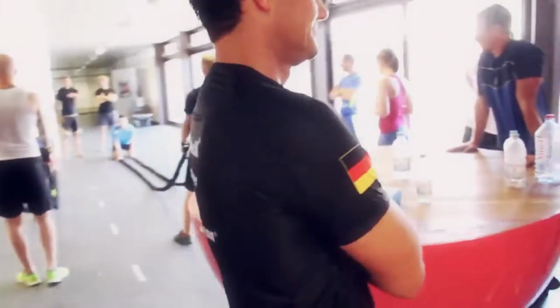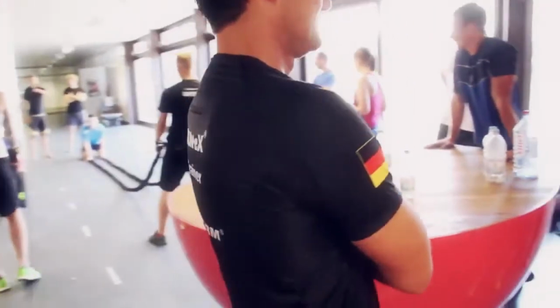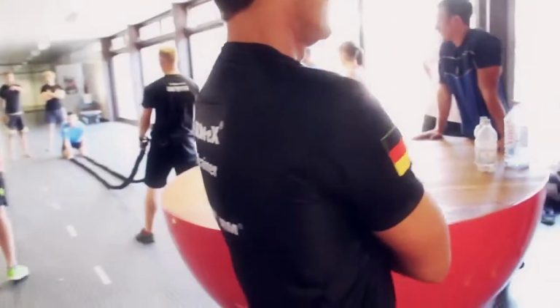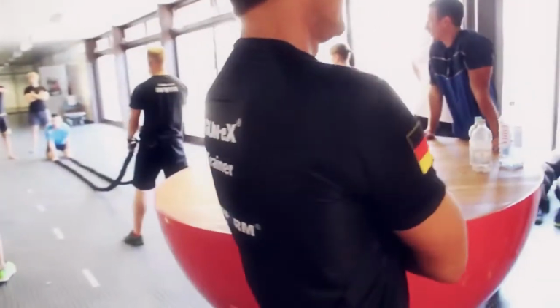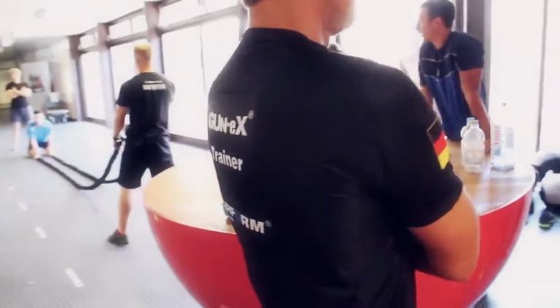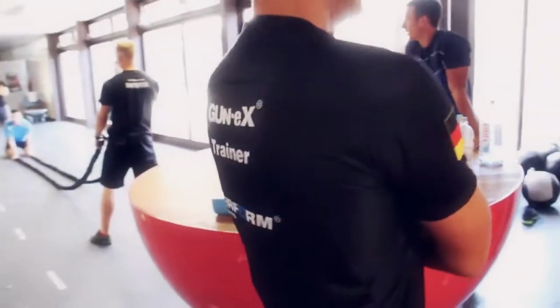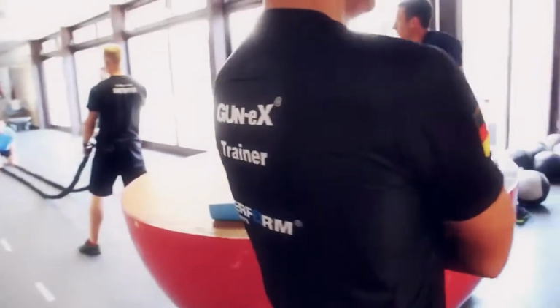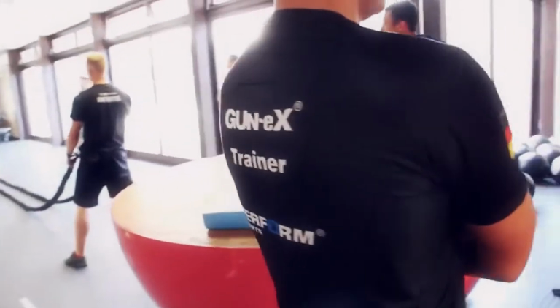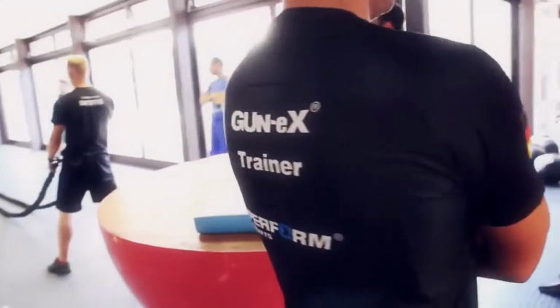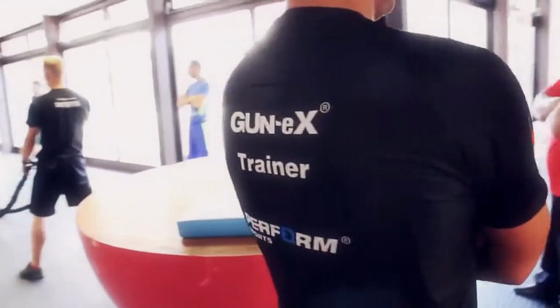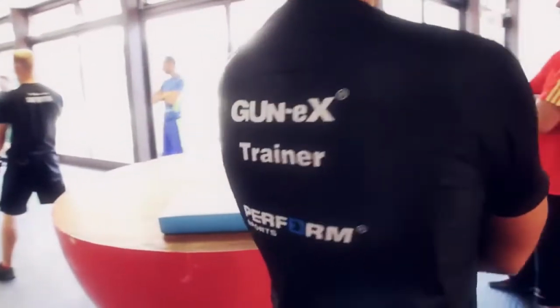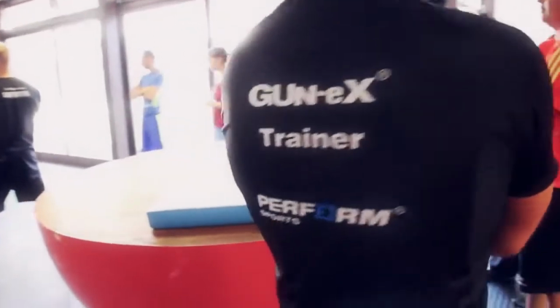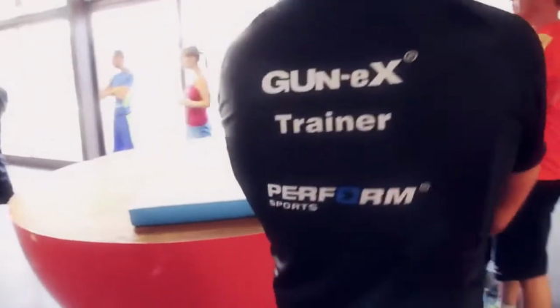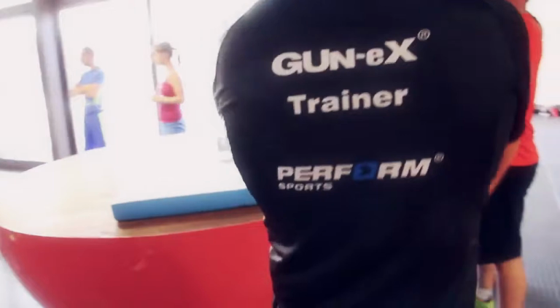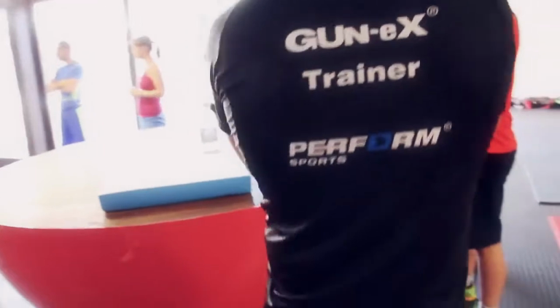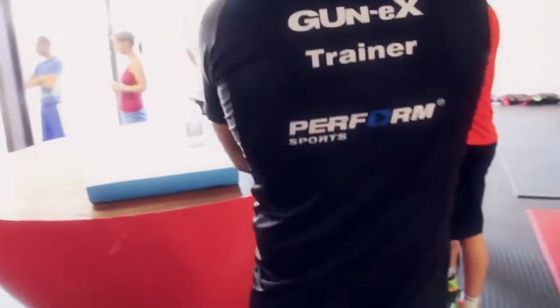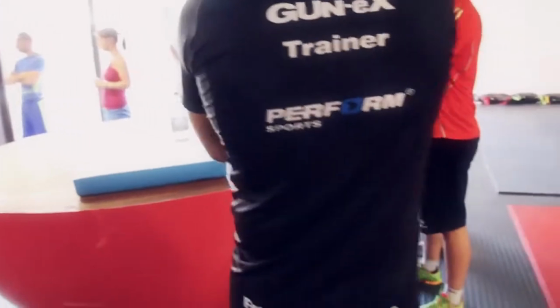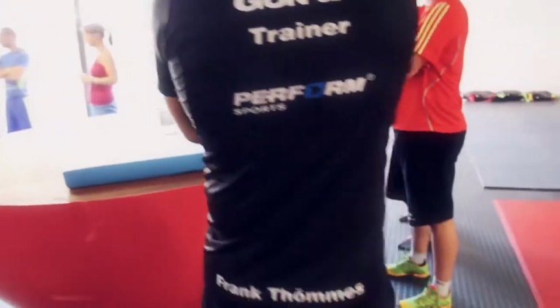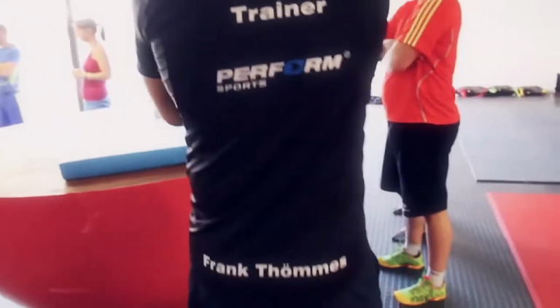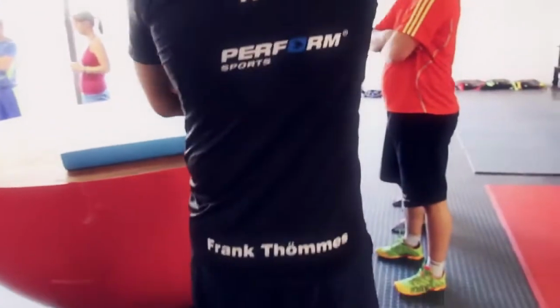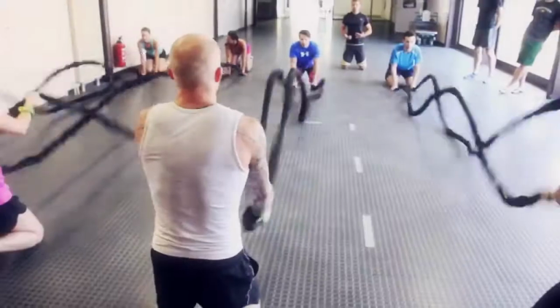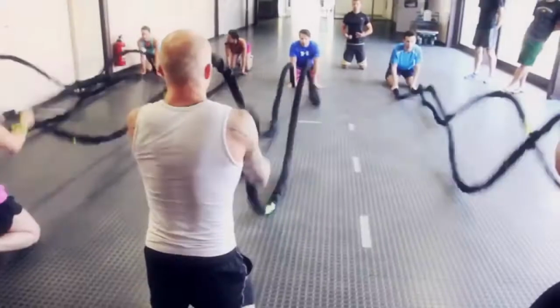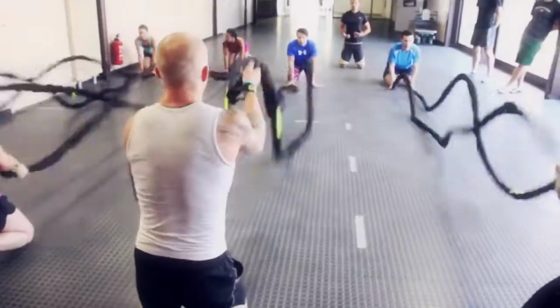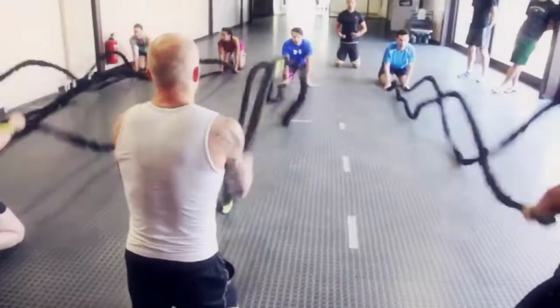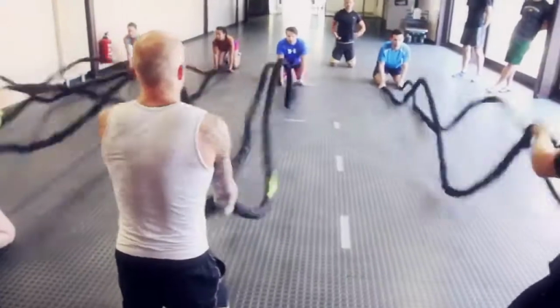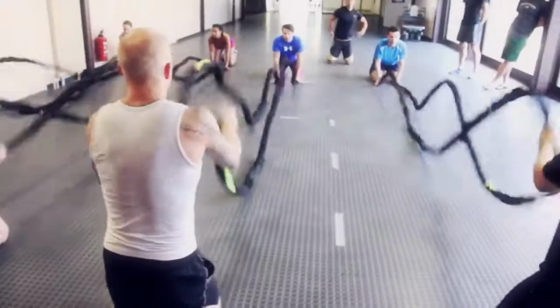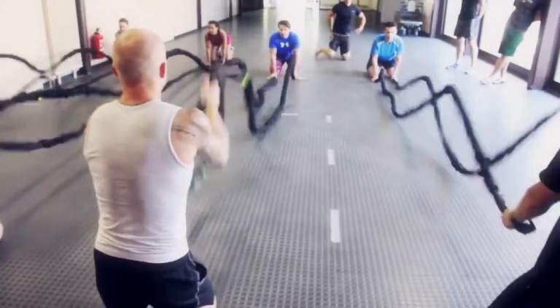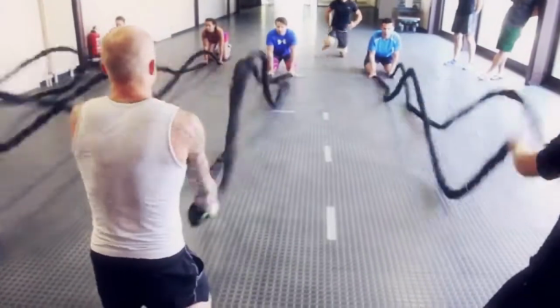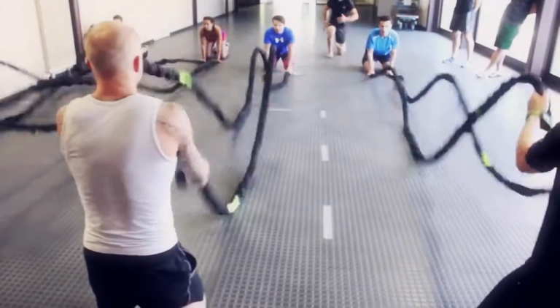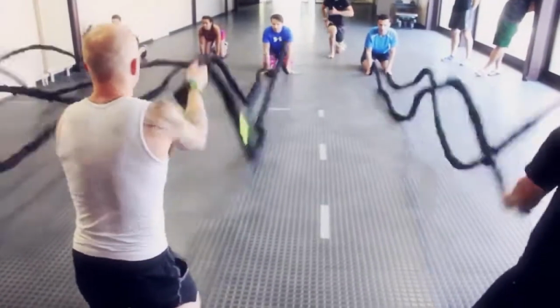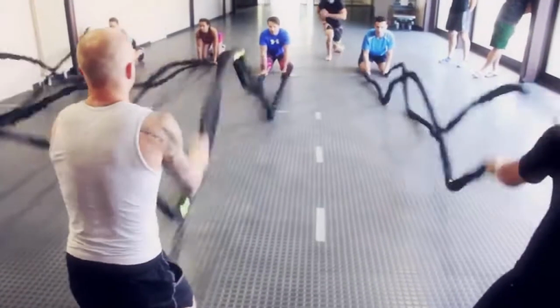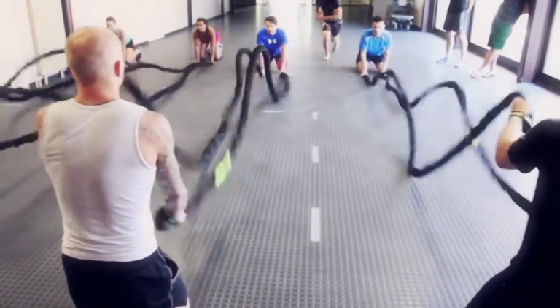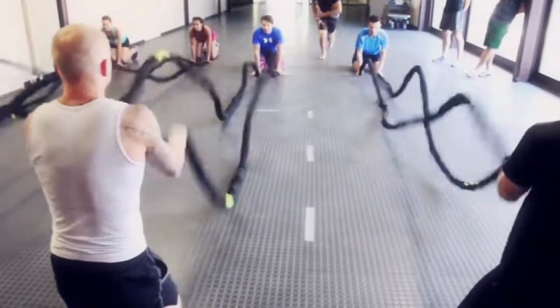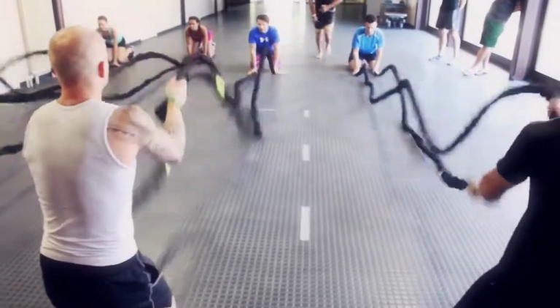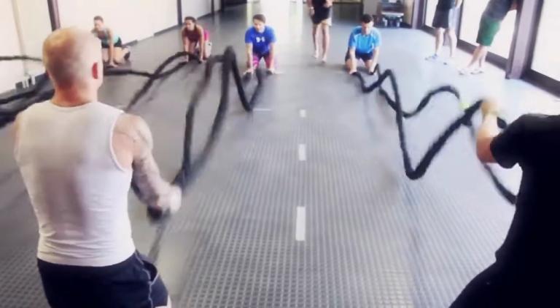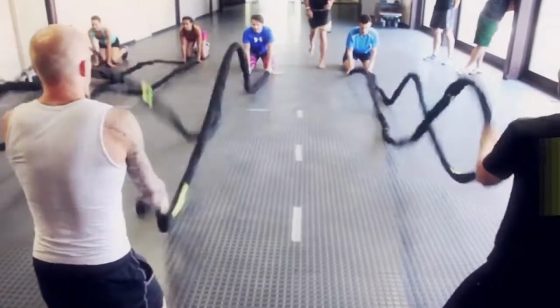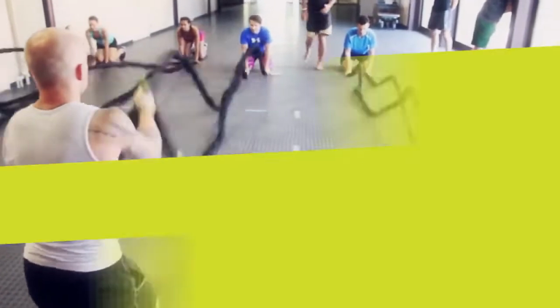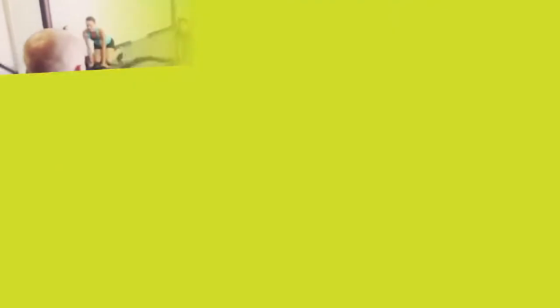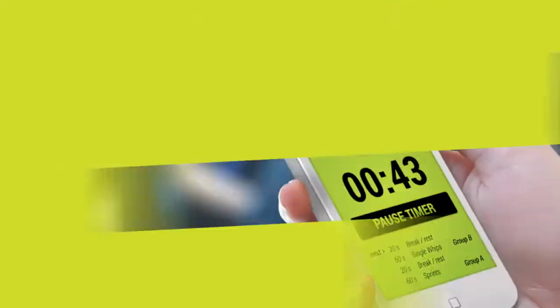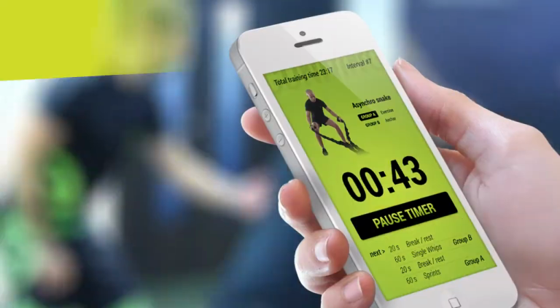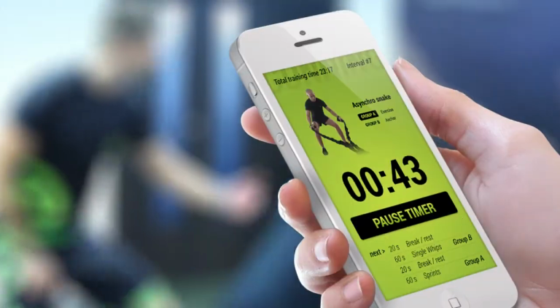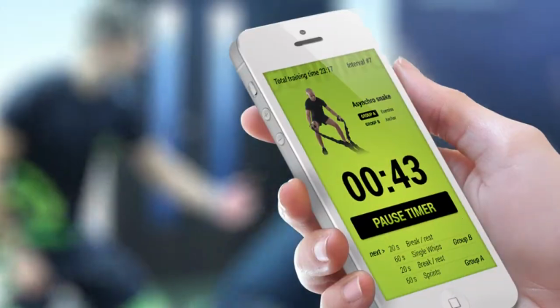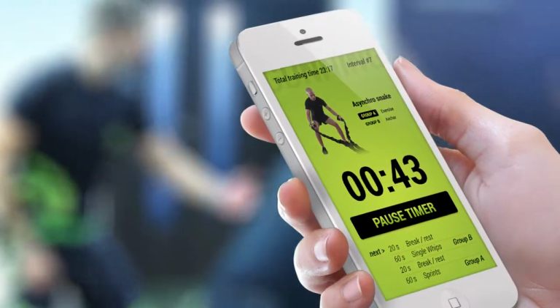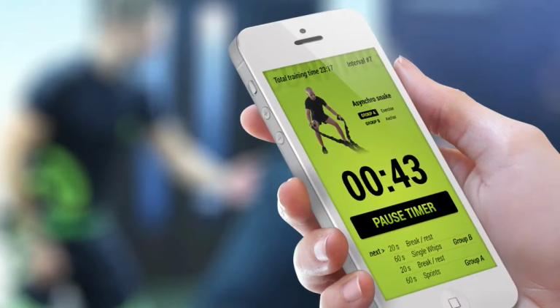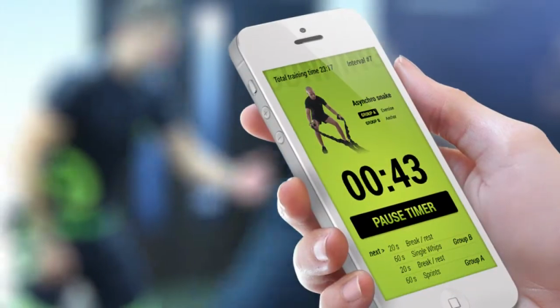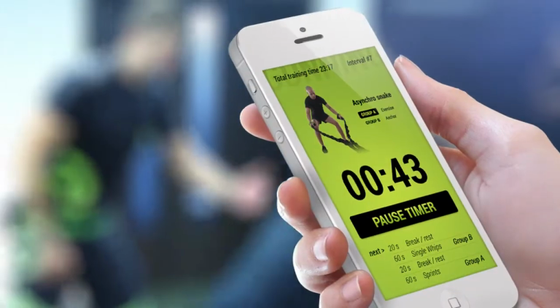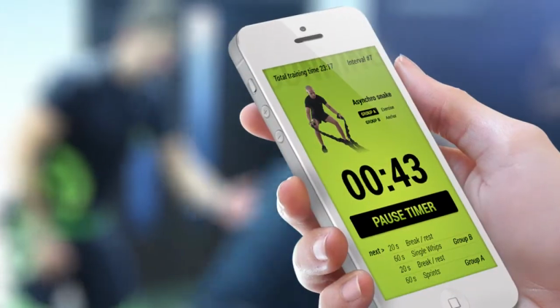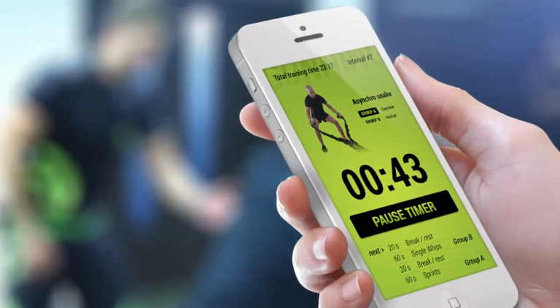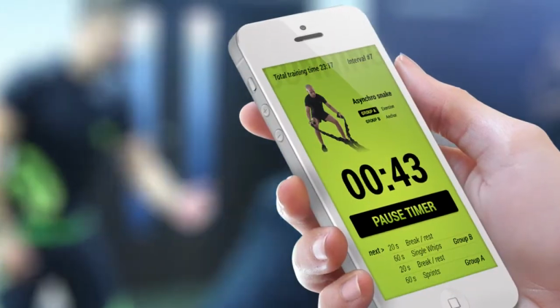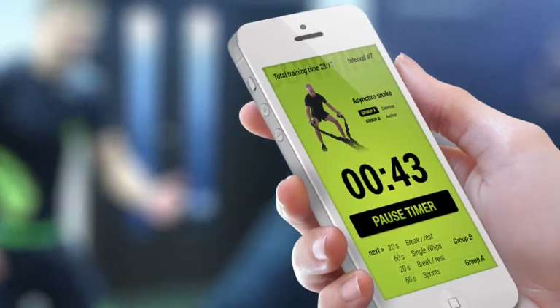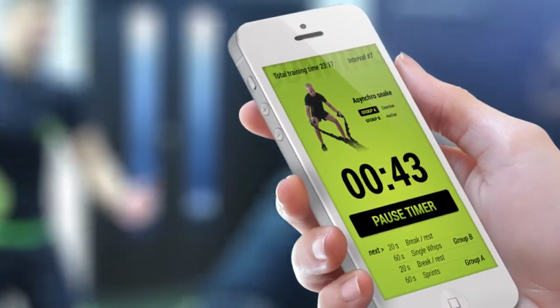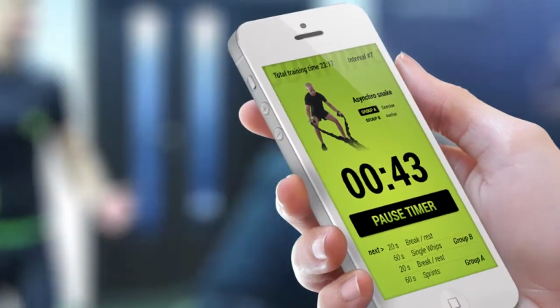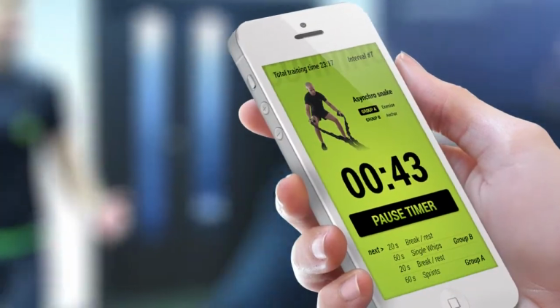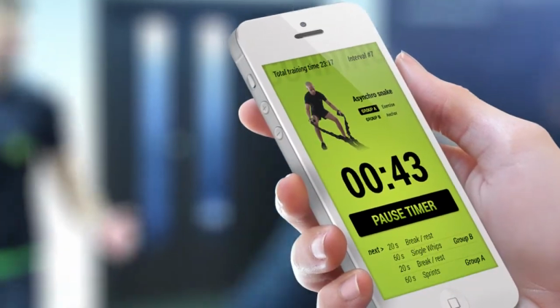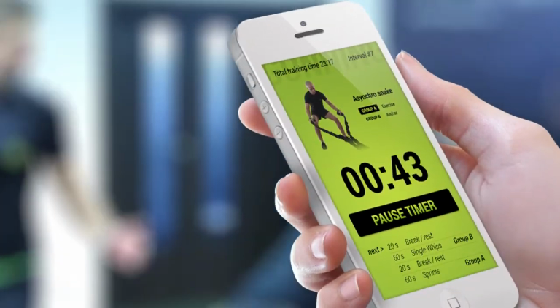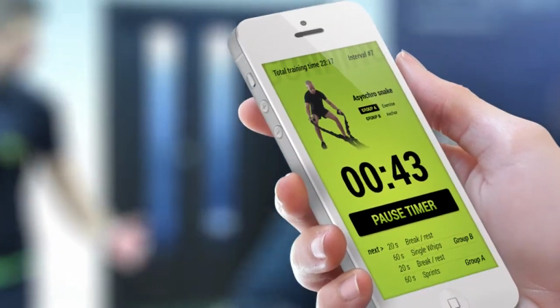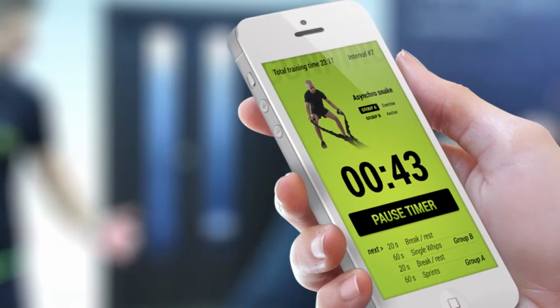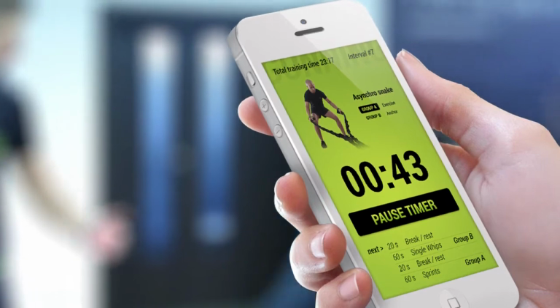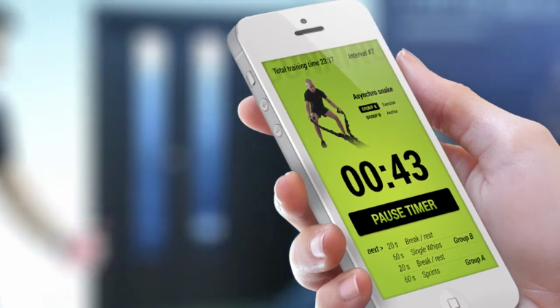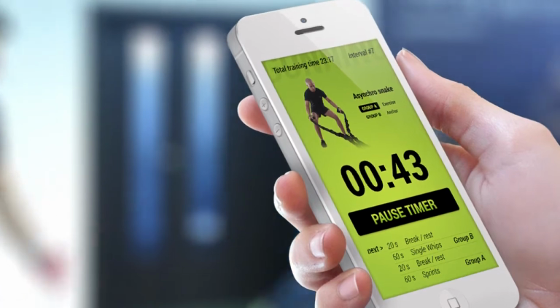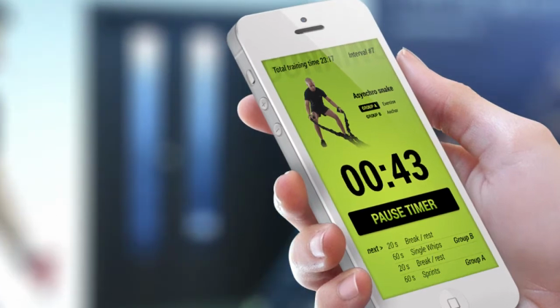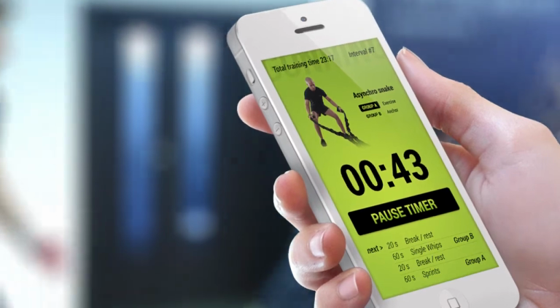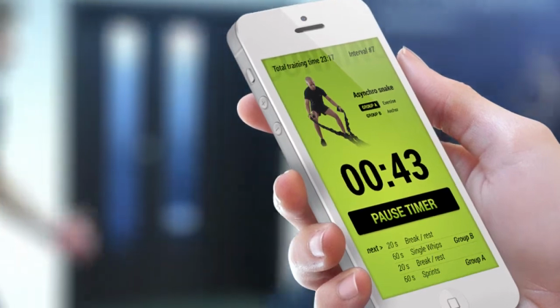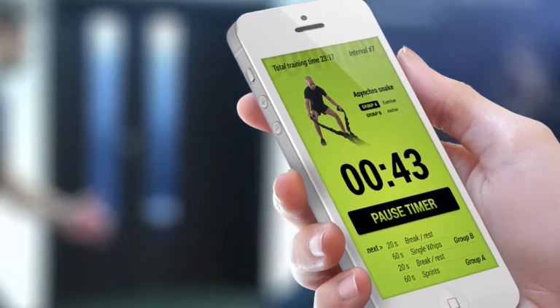We support all trainers with complex education and training. You can also use a mobile app for basic training routines.